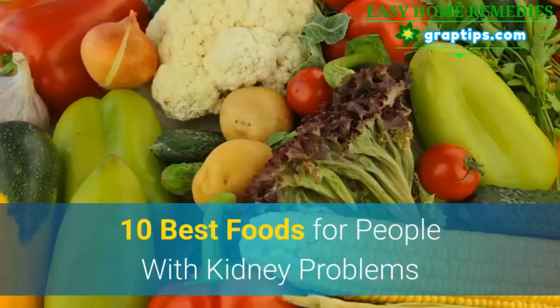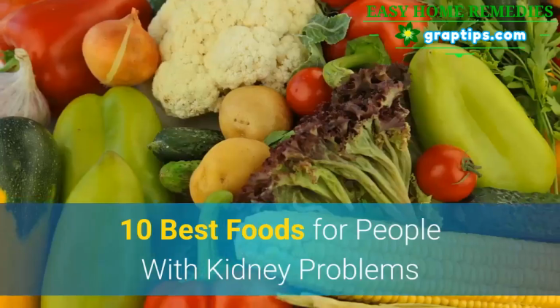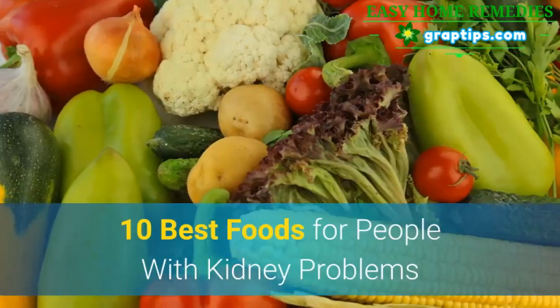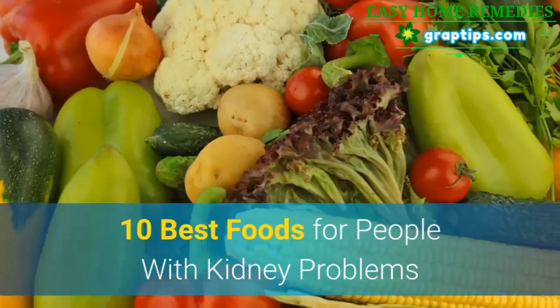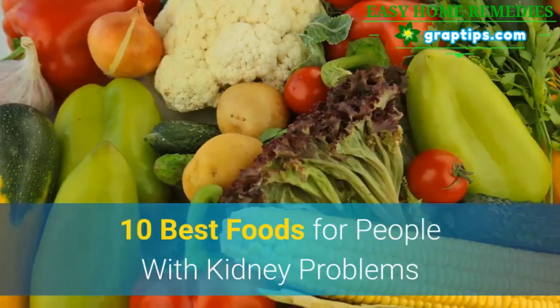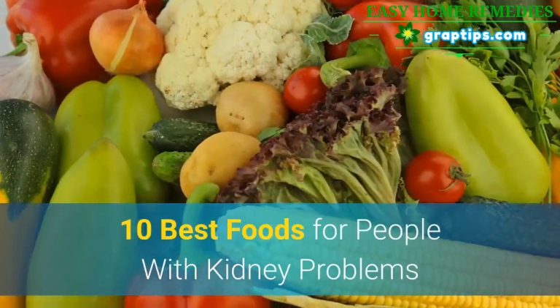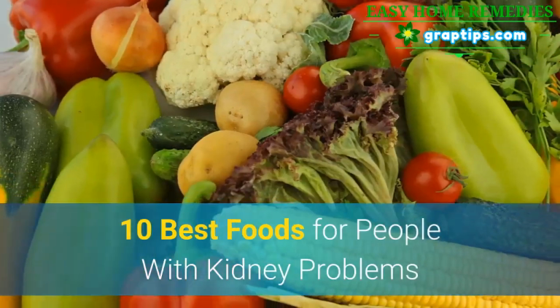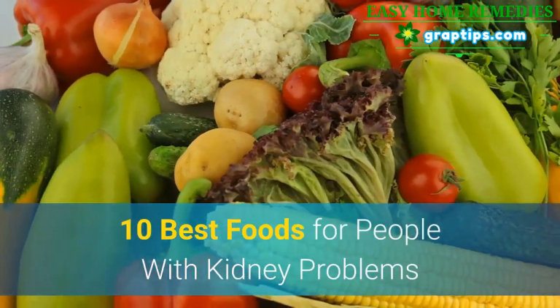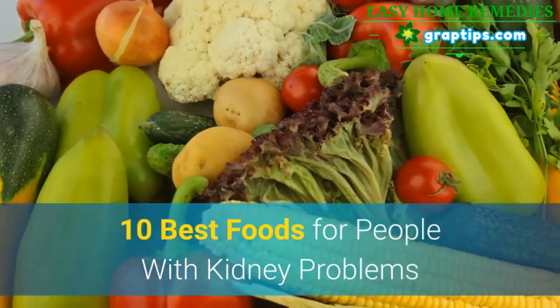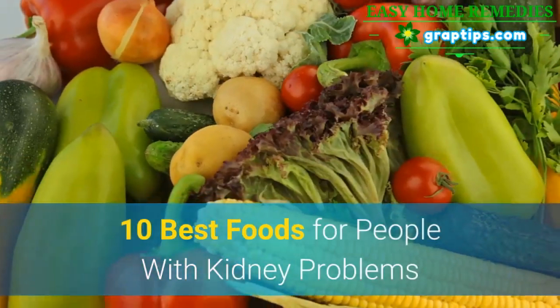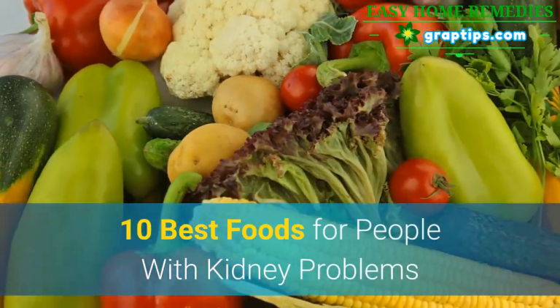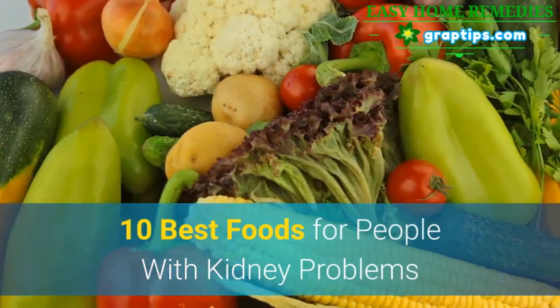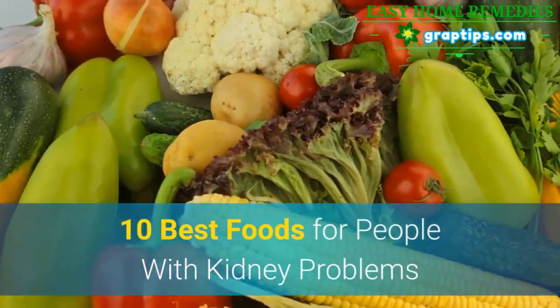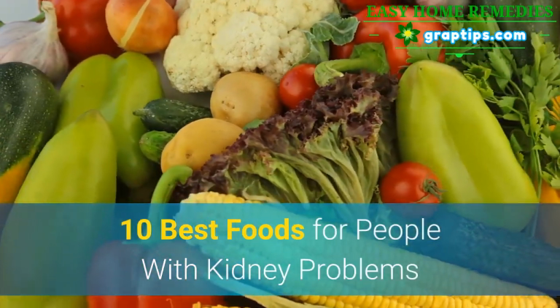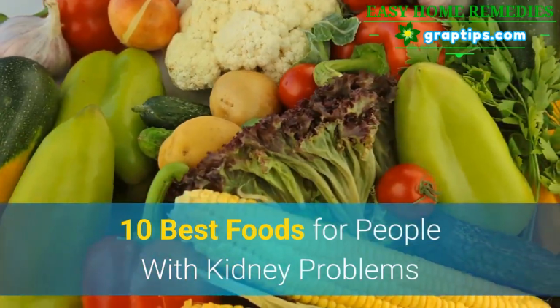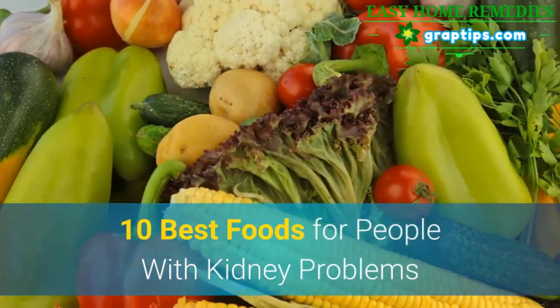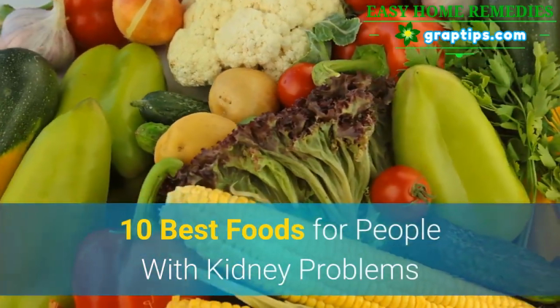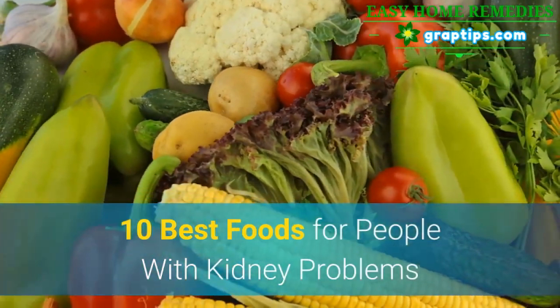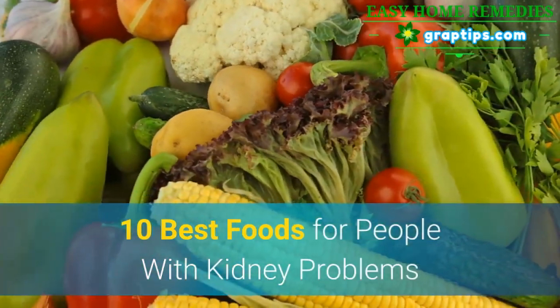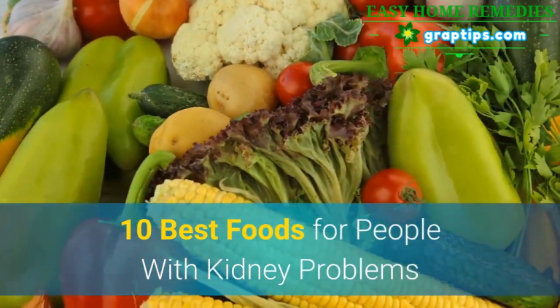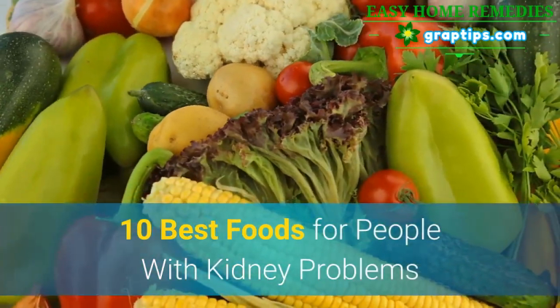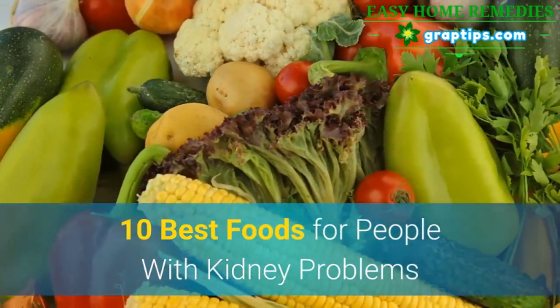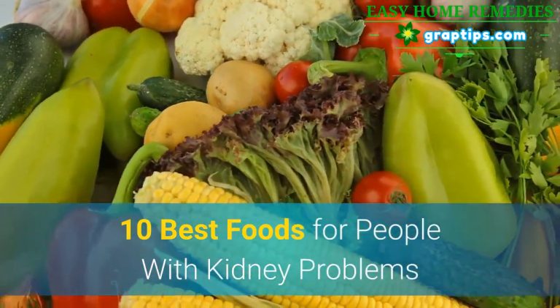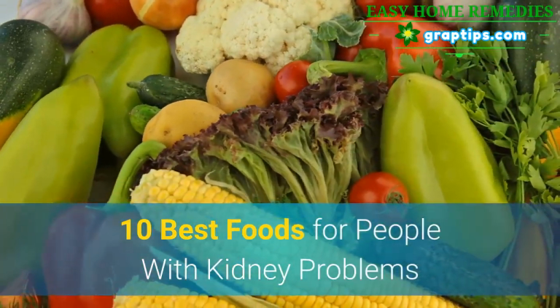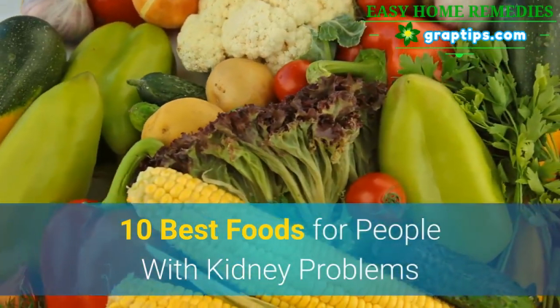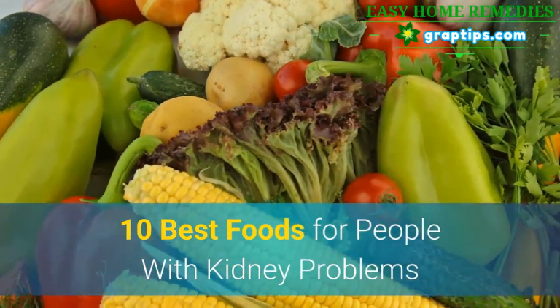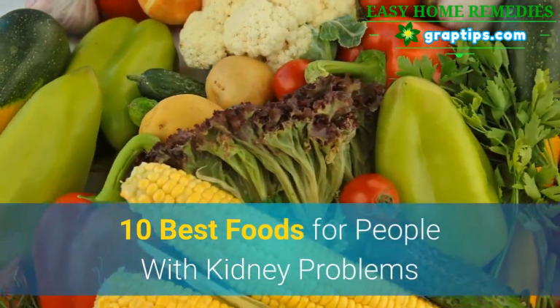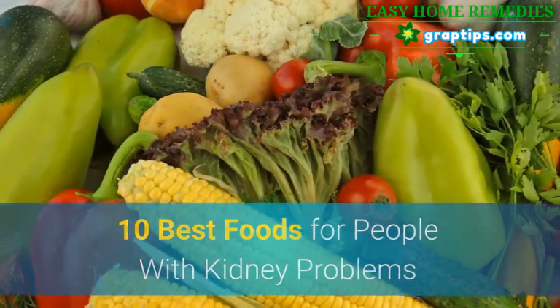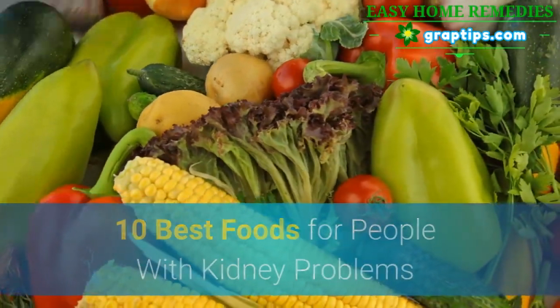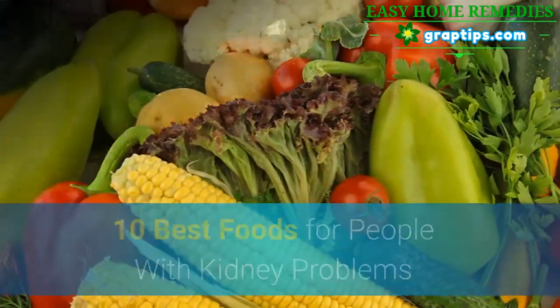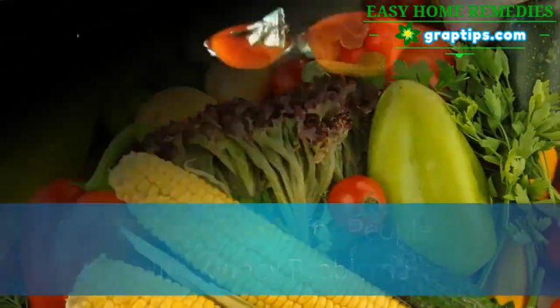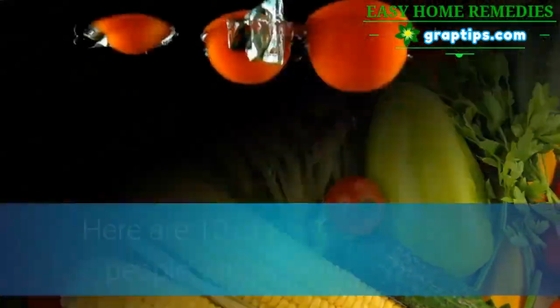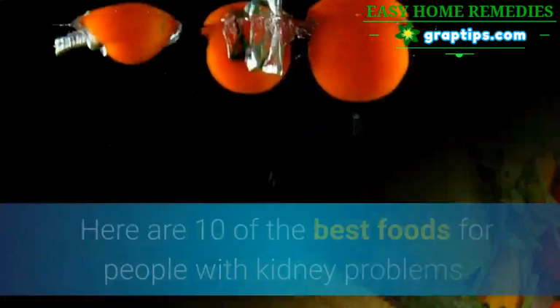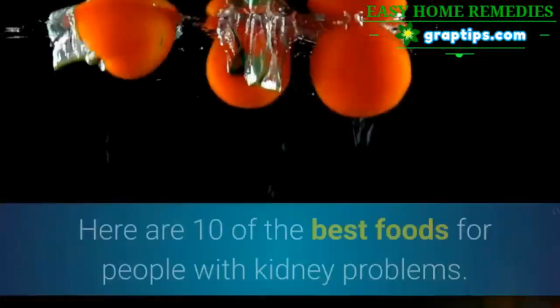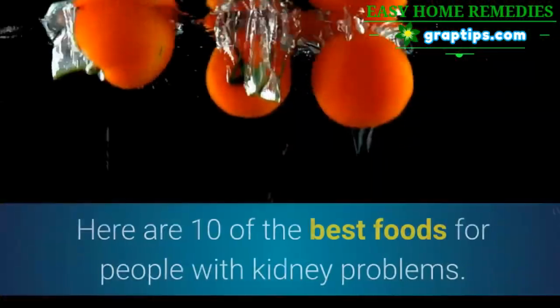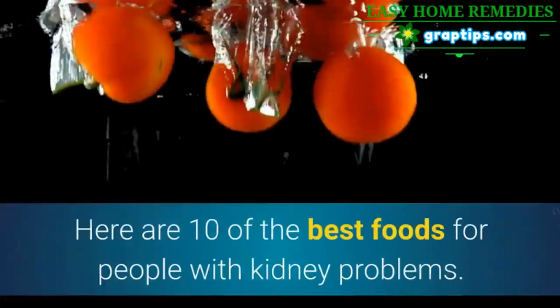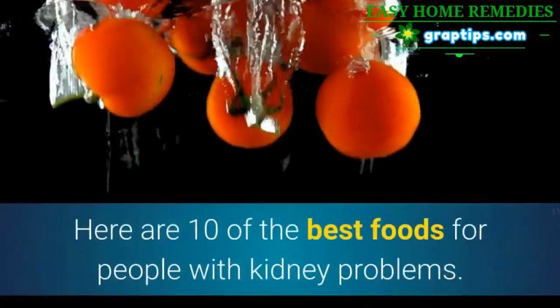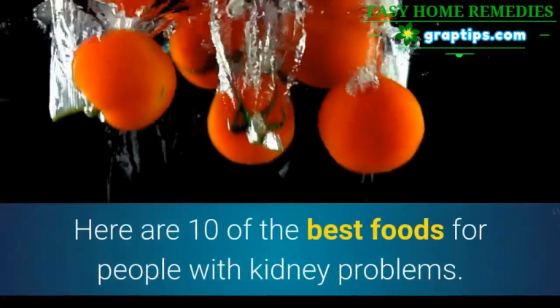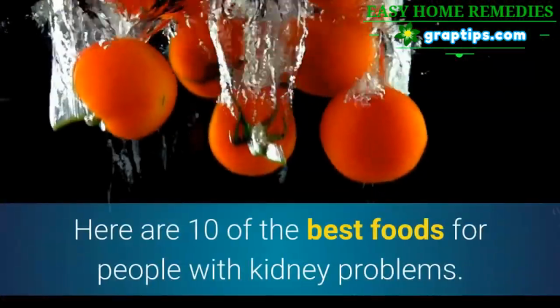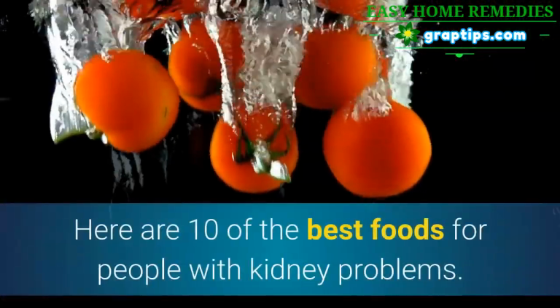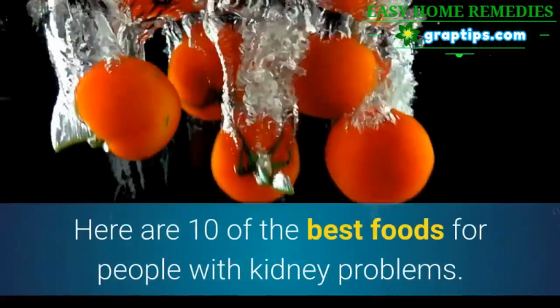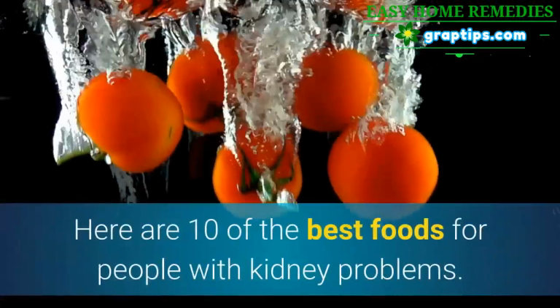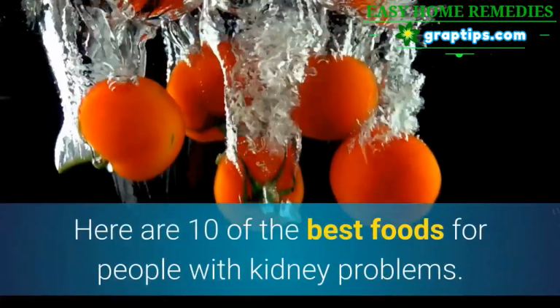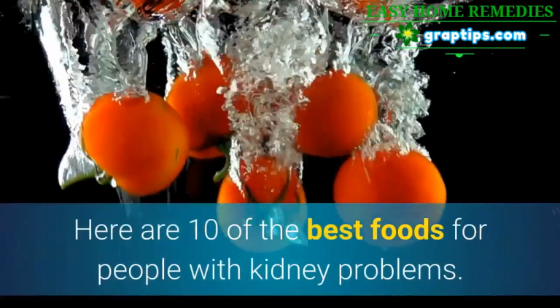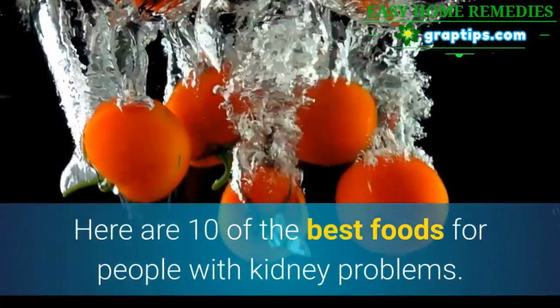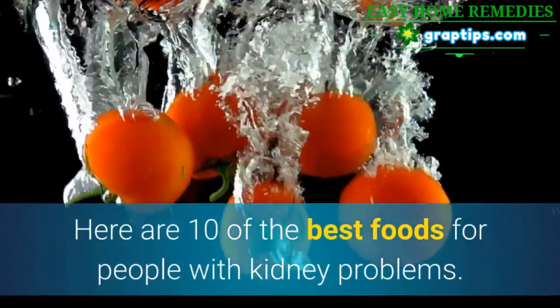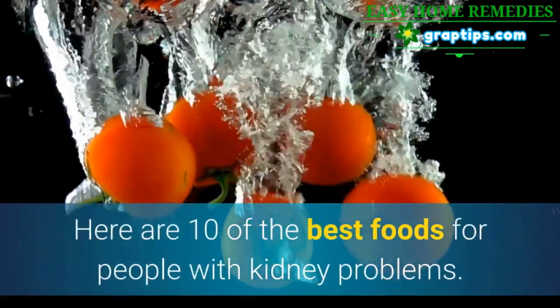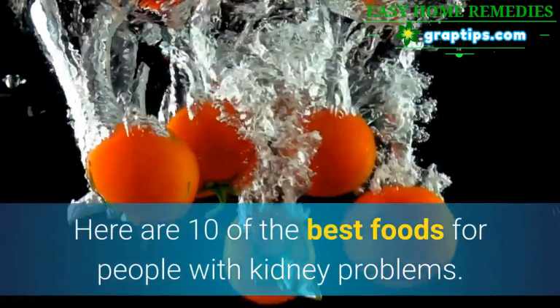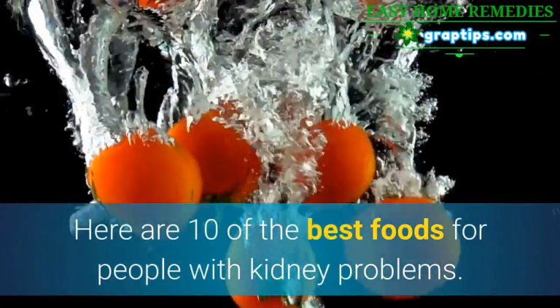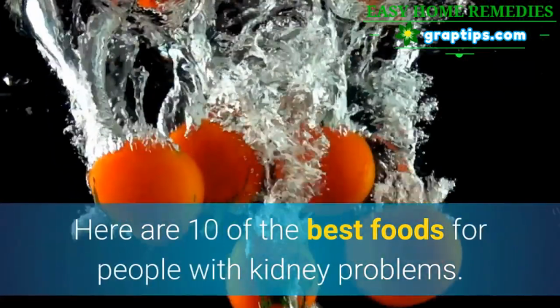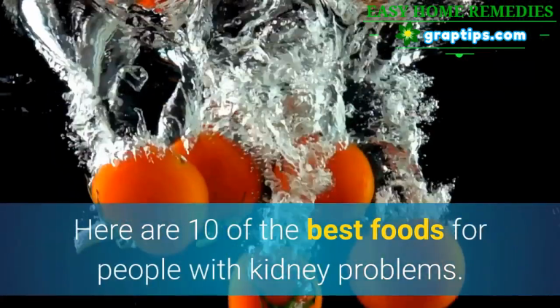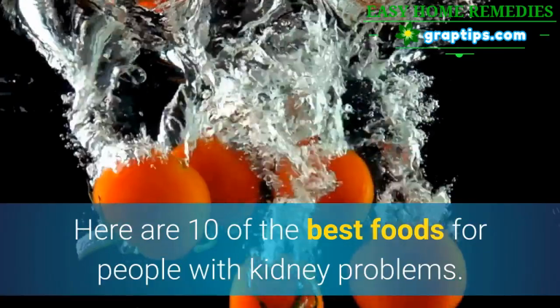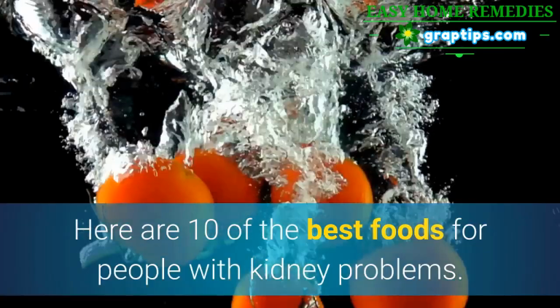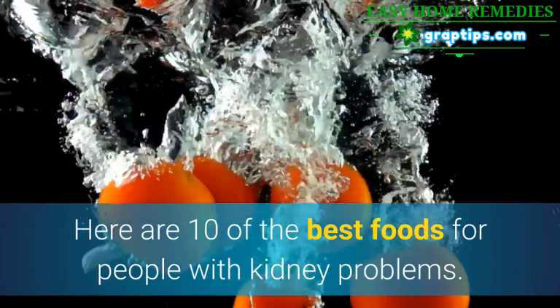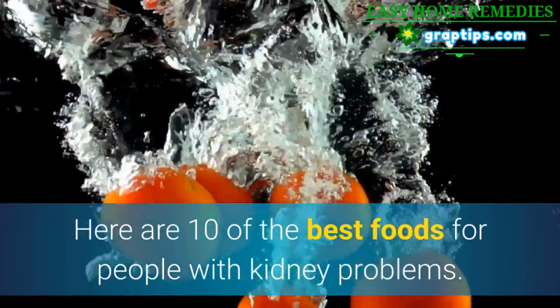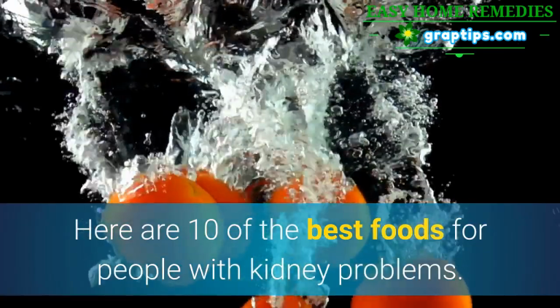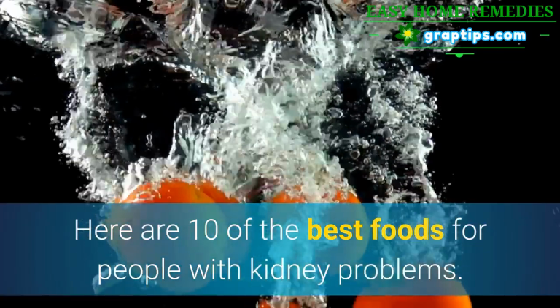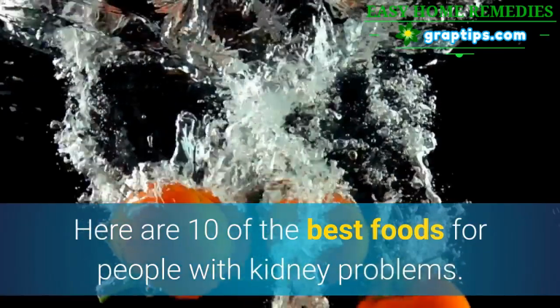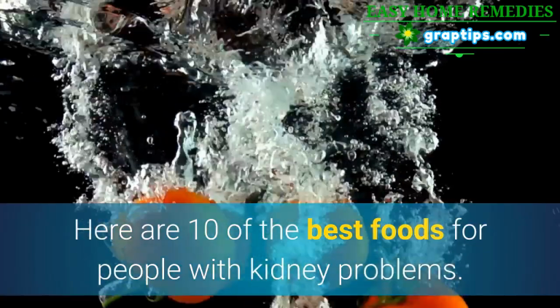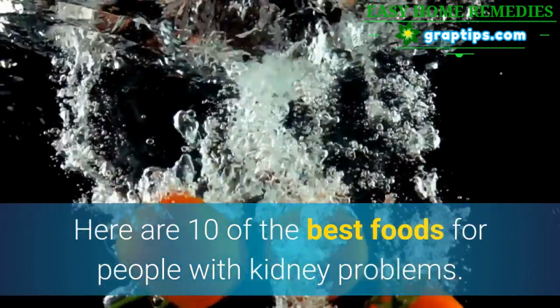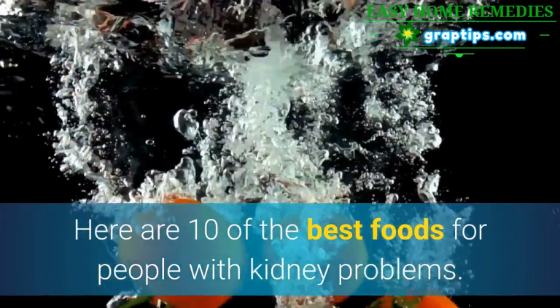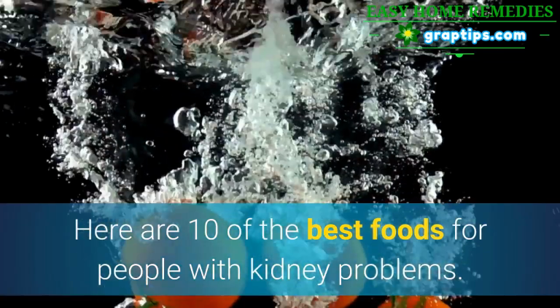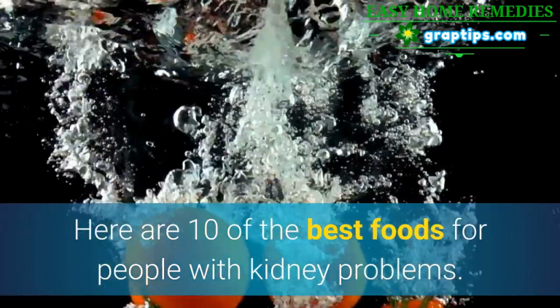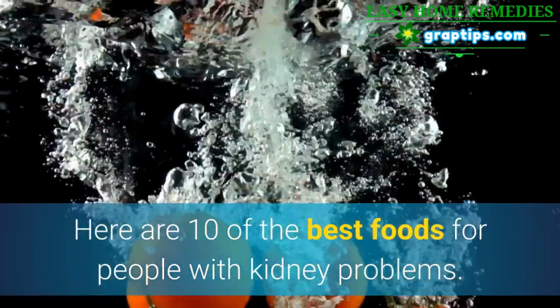10 Best Foods for People with Kidney Problems. Here are 10 of the best foods for people with kidney problems.